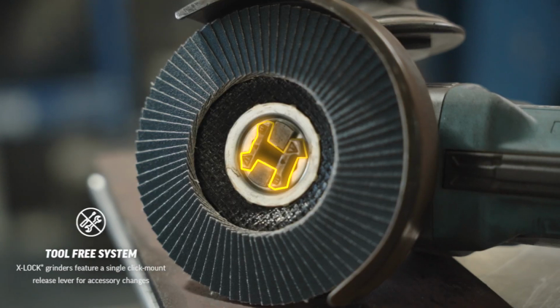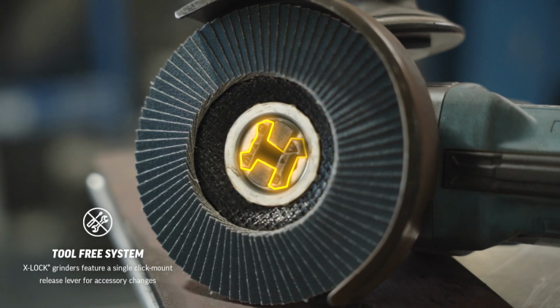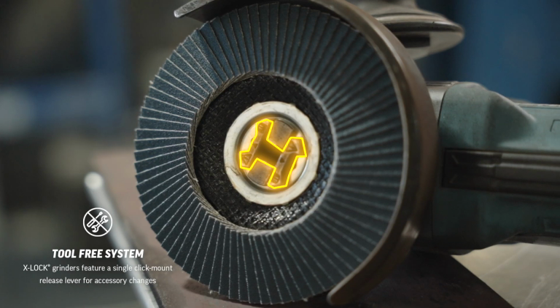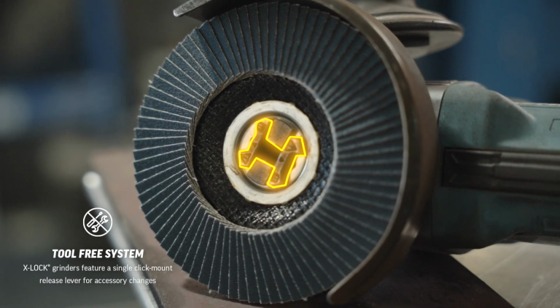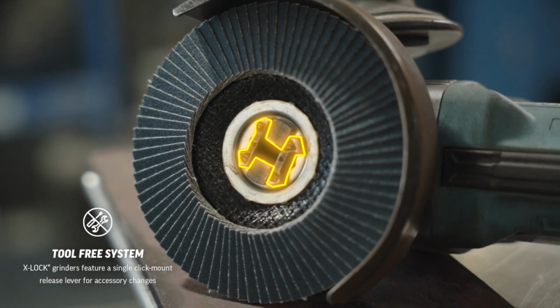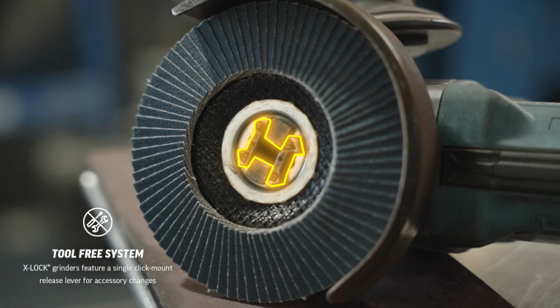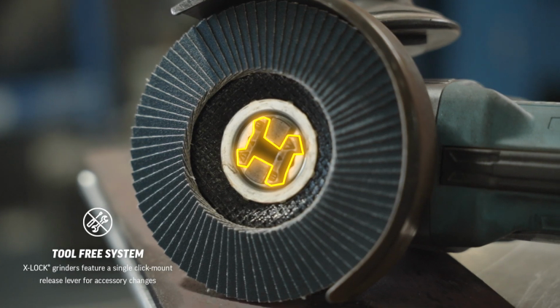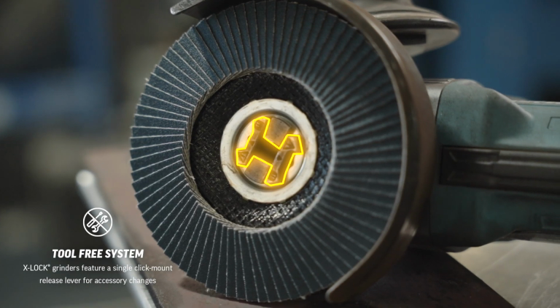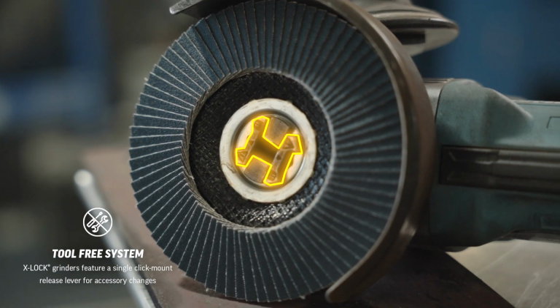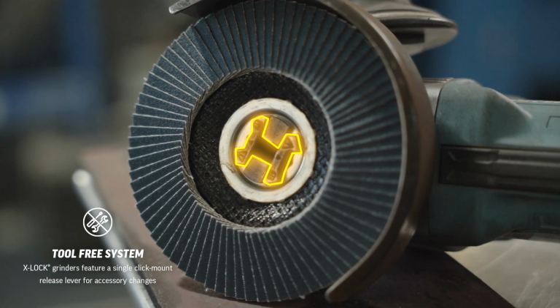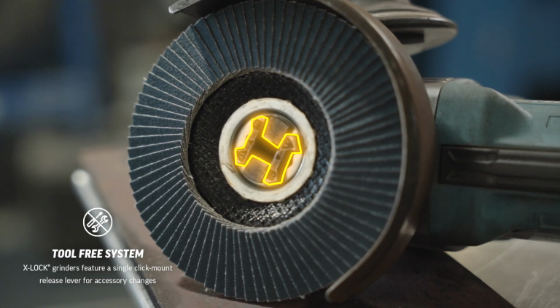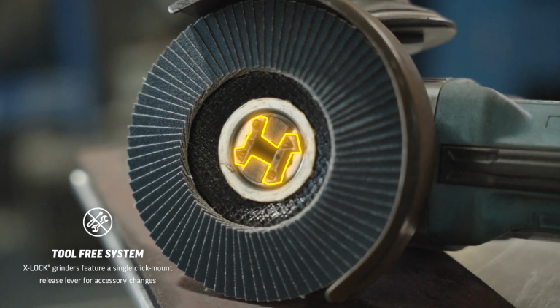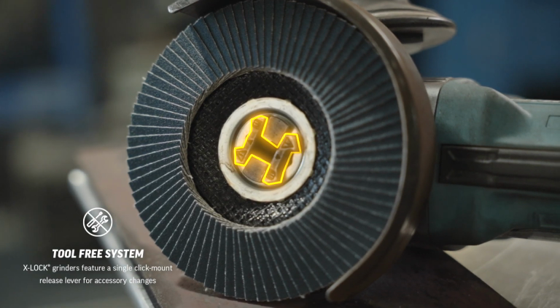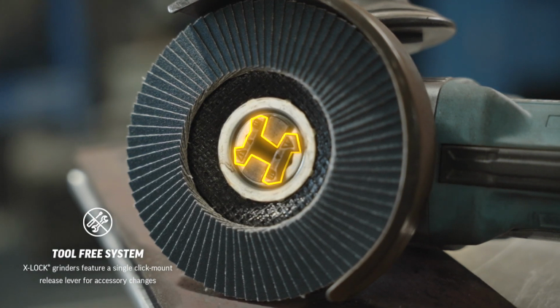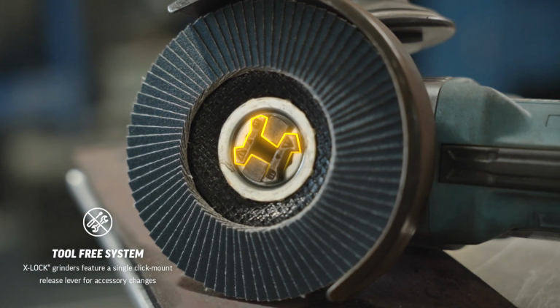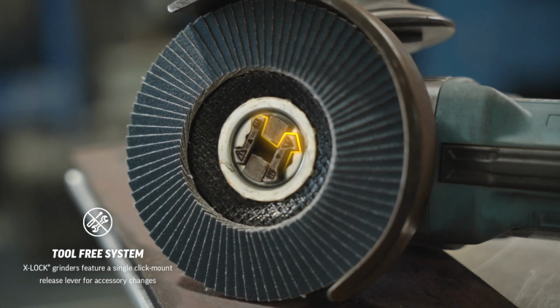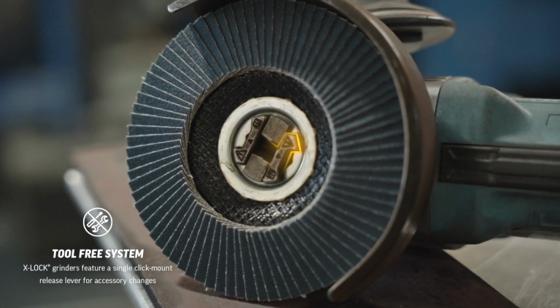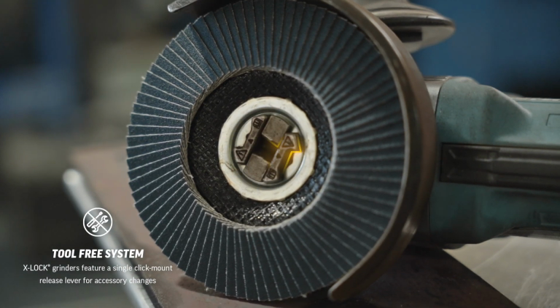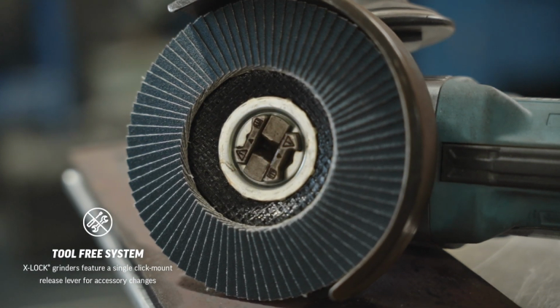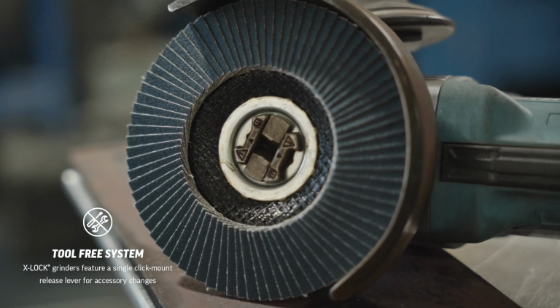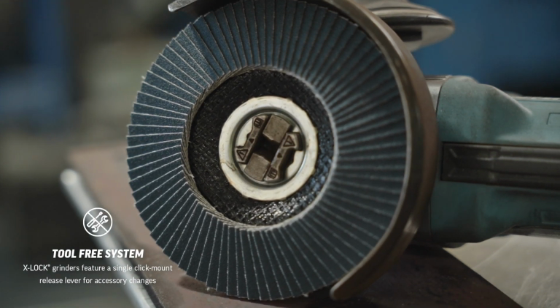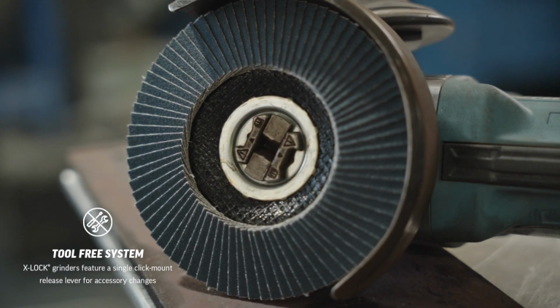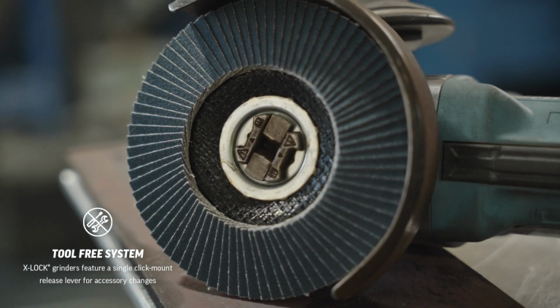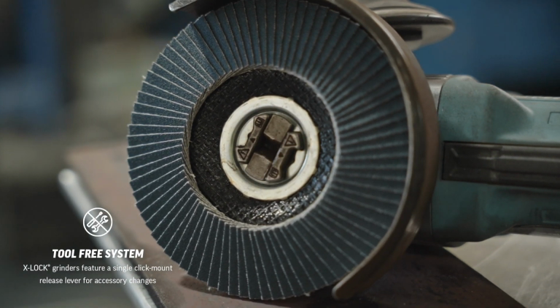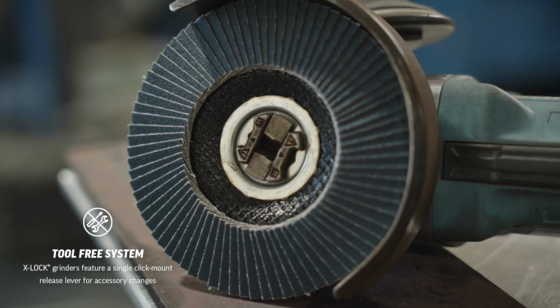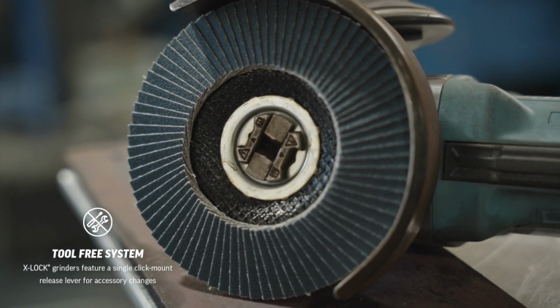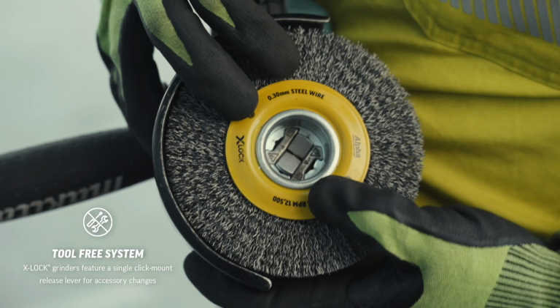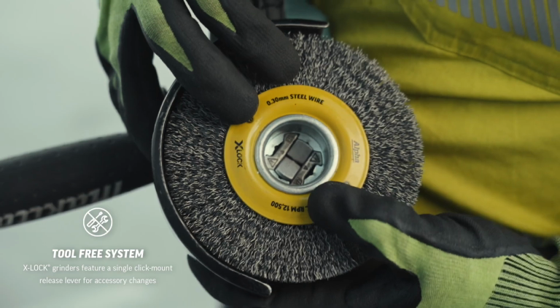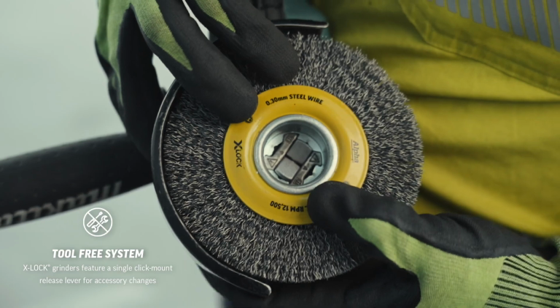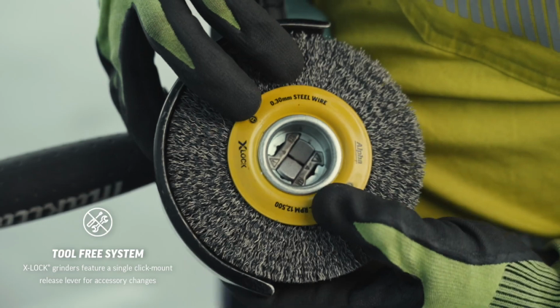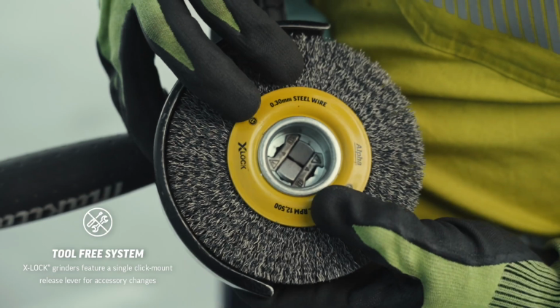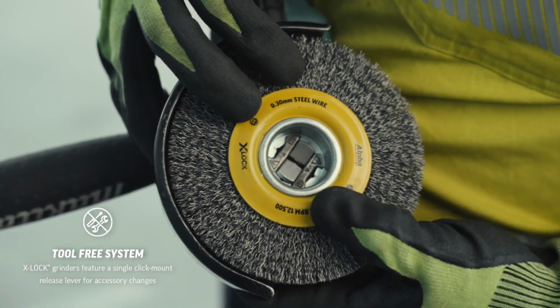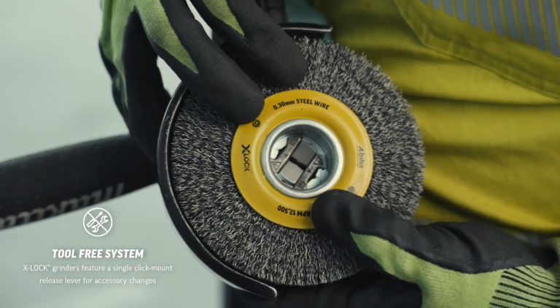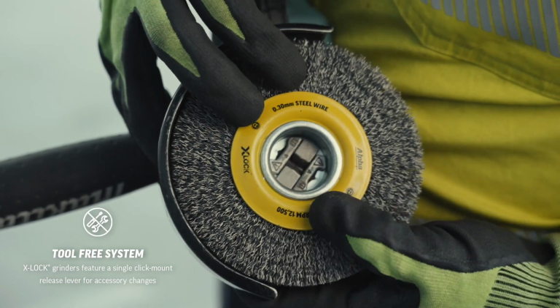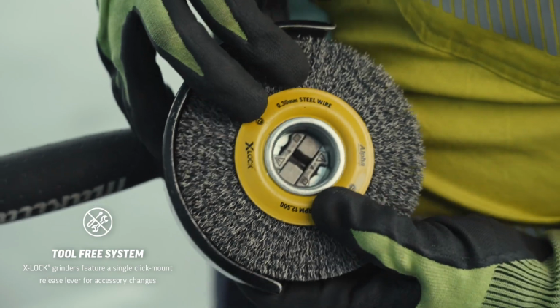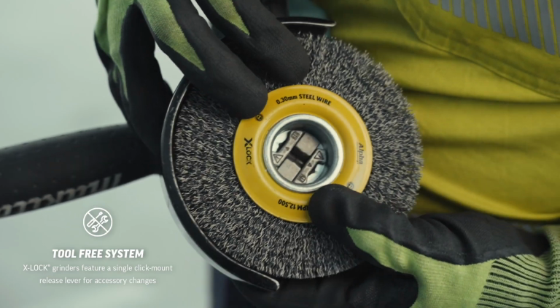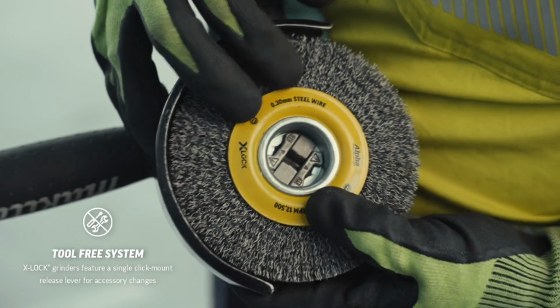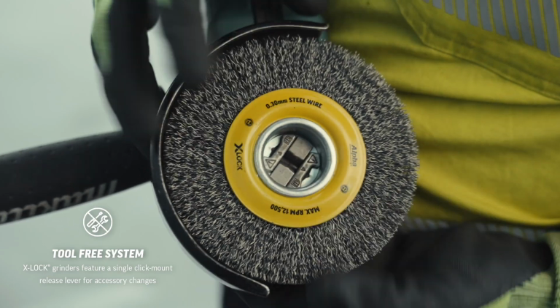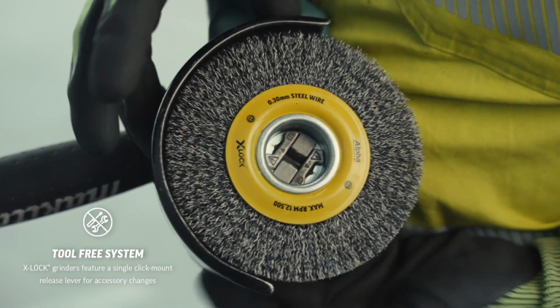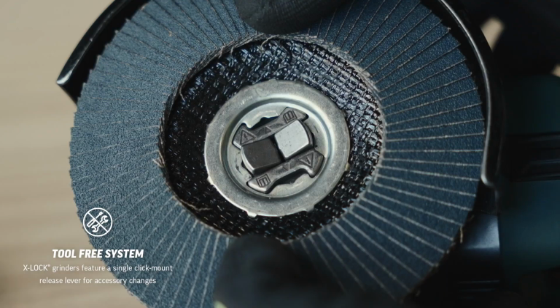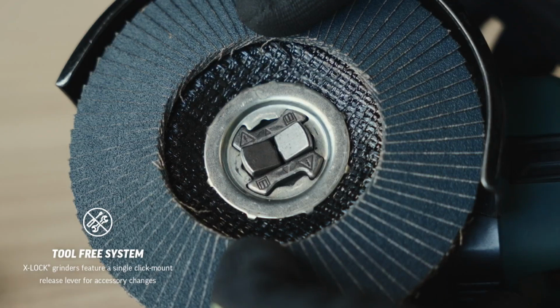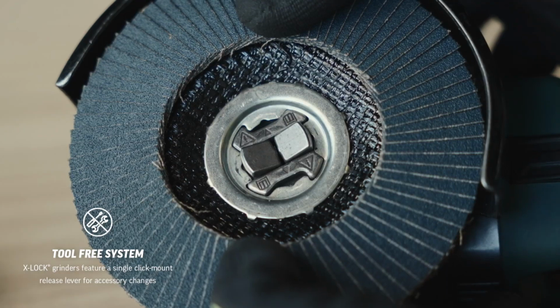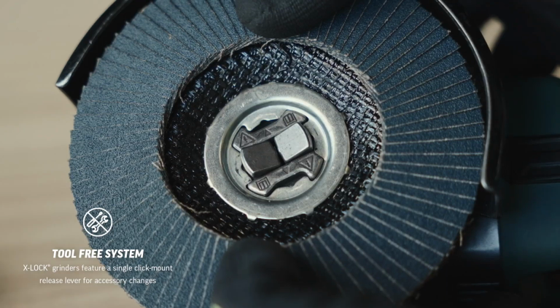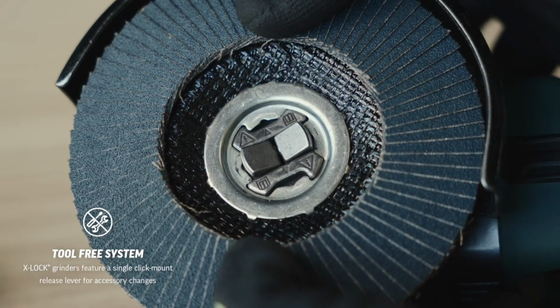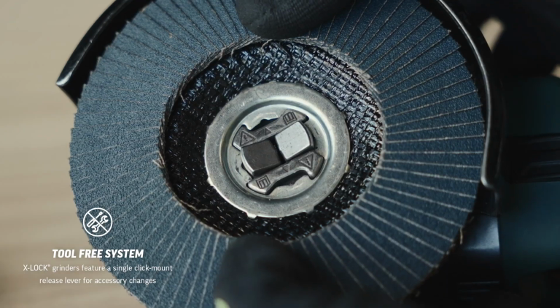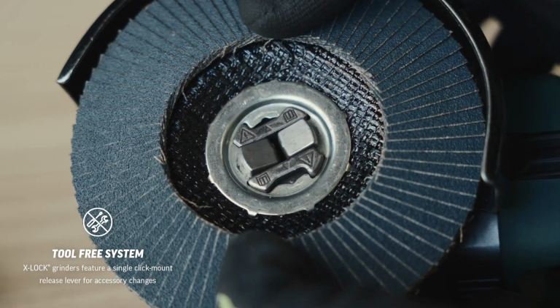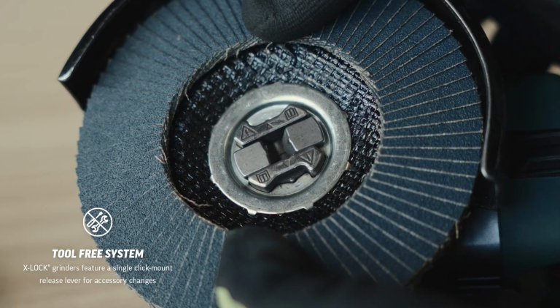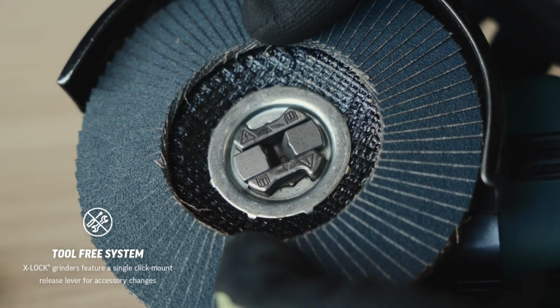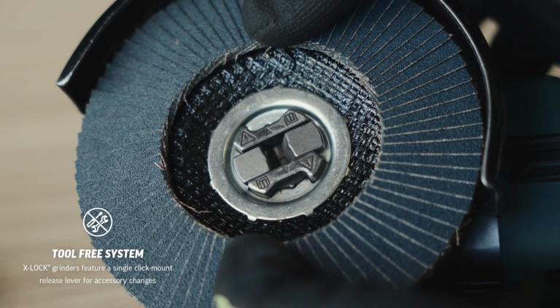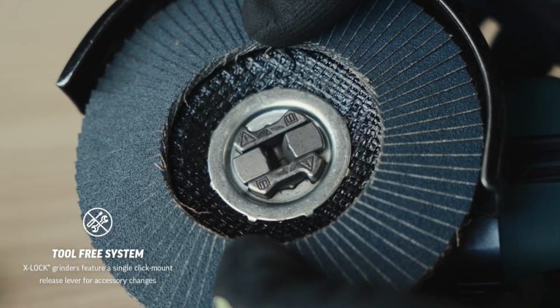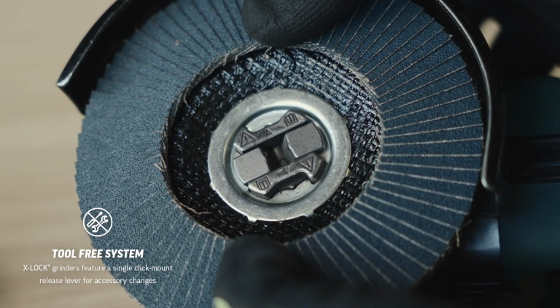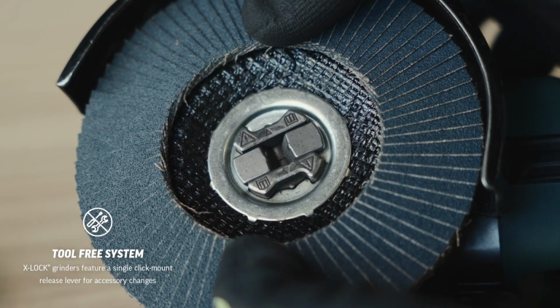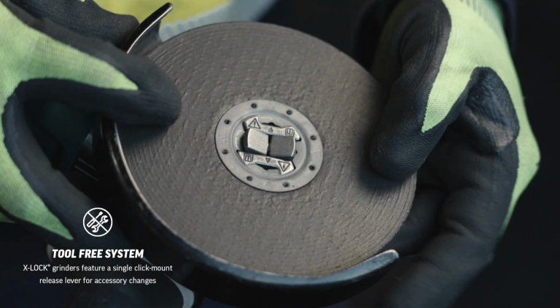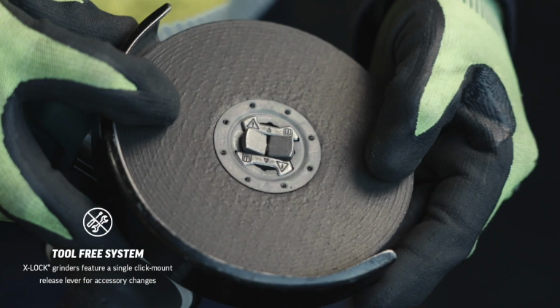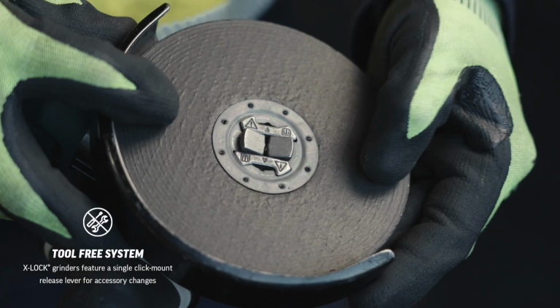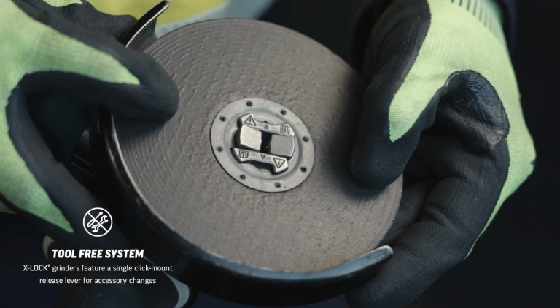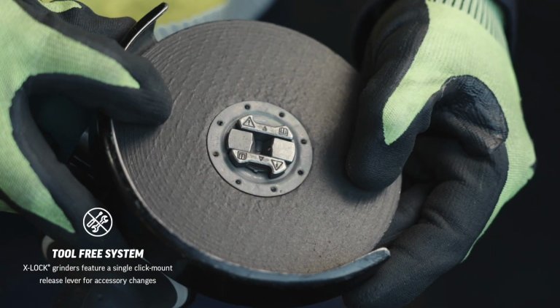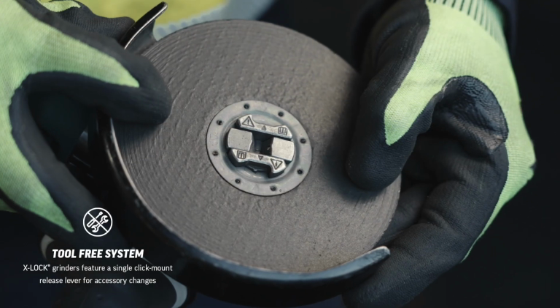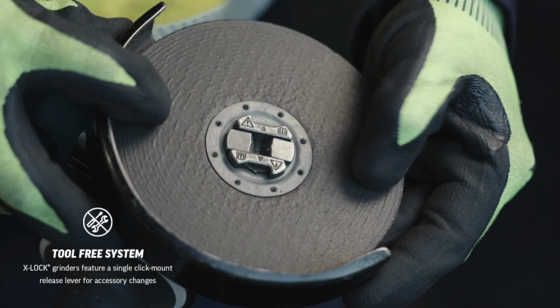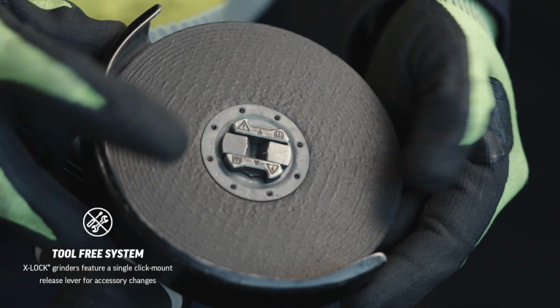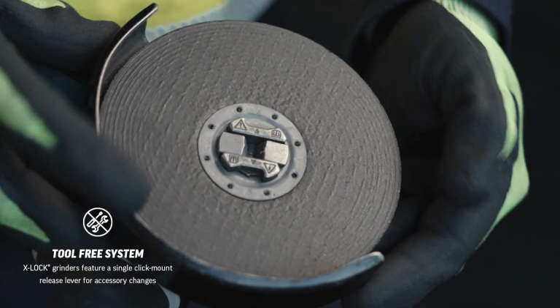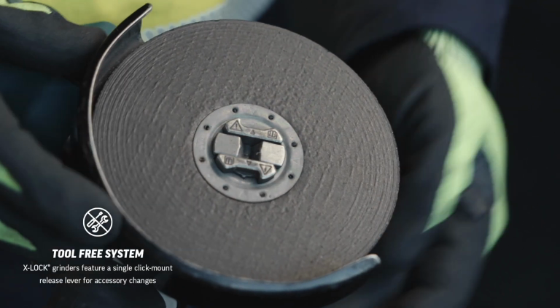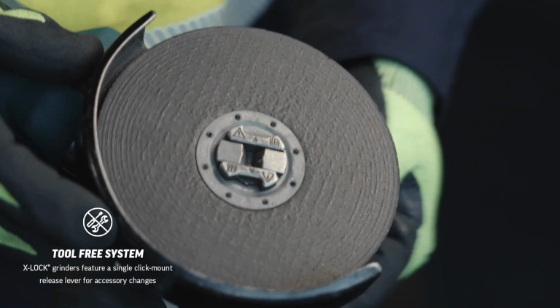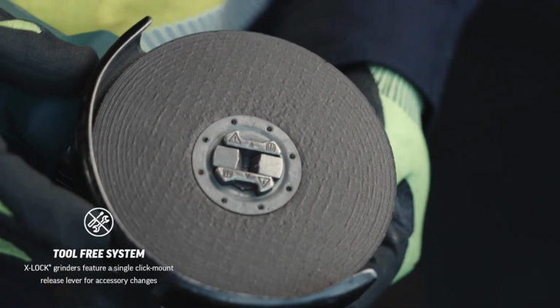The X-Lock accessory can only fit the correct way. One click confirms that it's reliably secure.